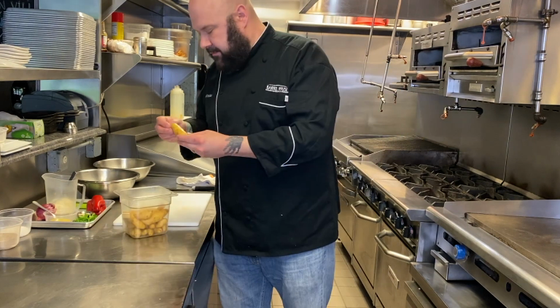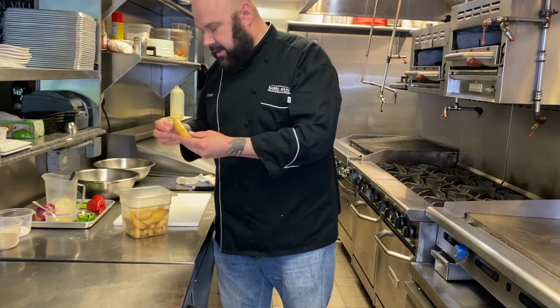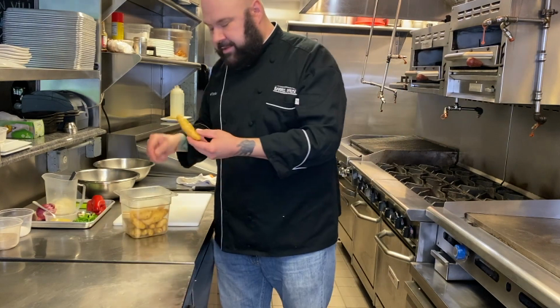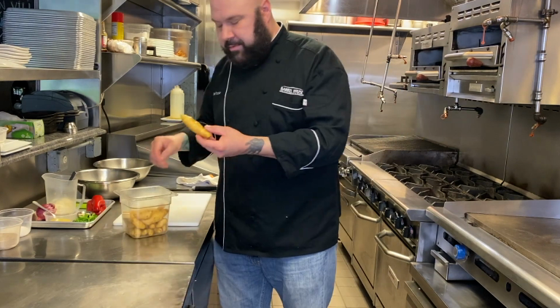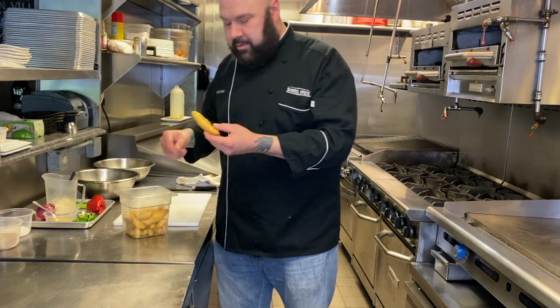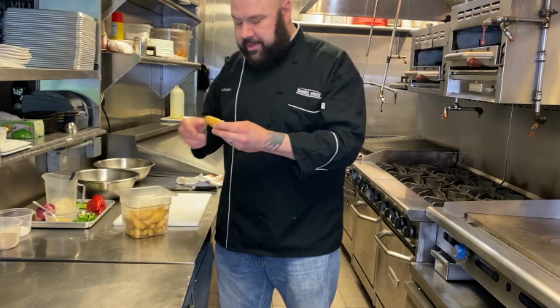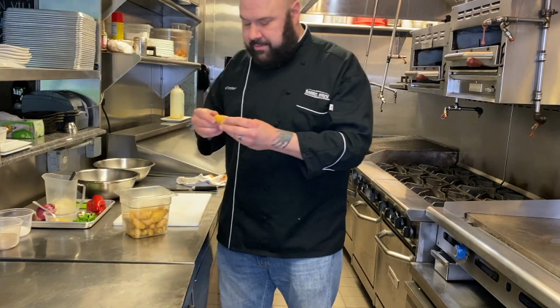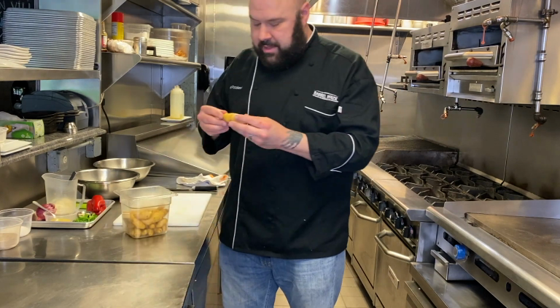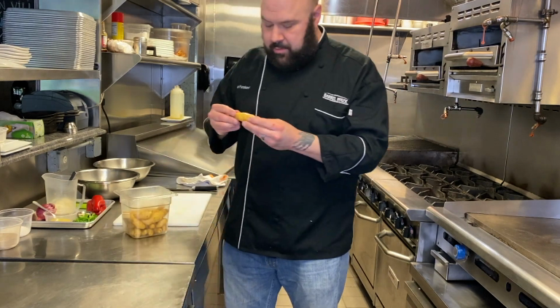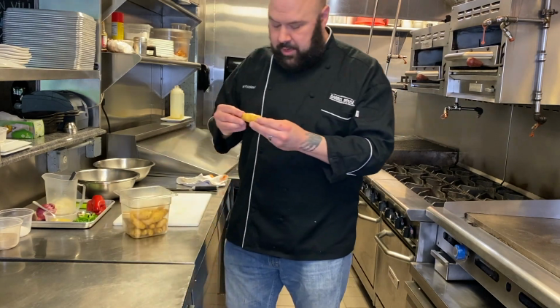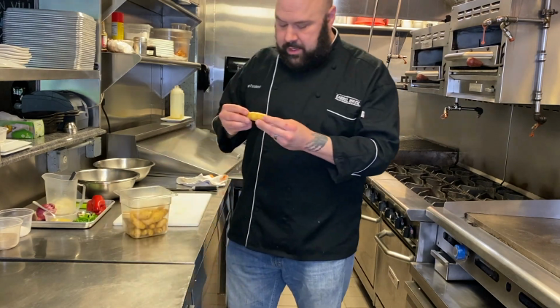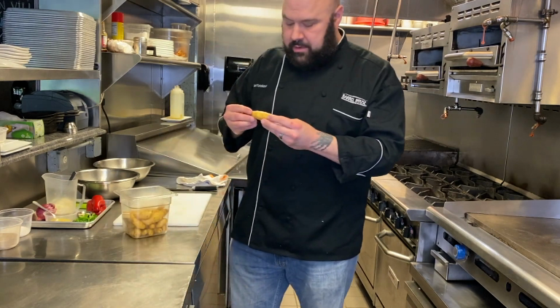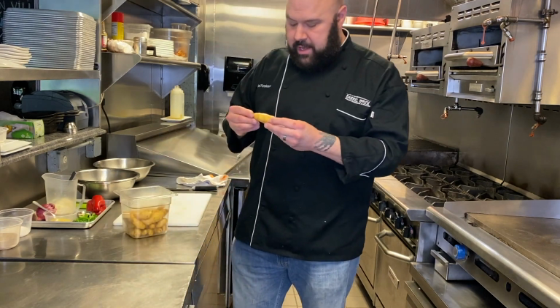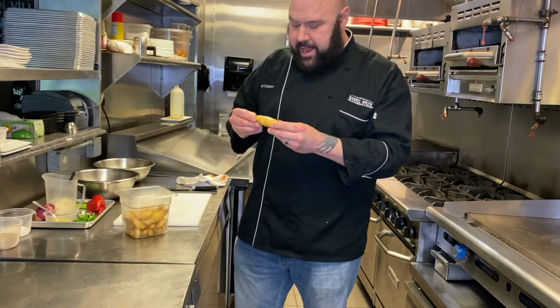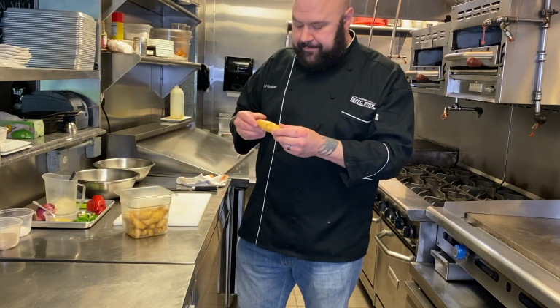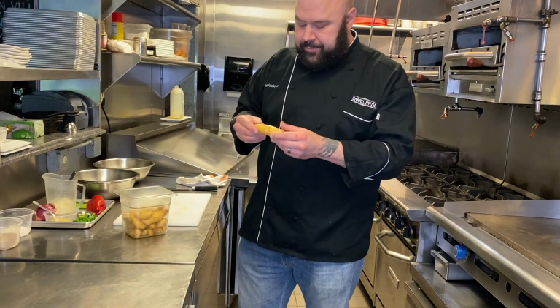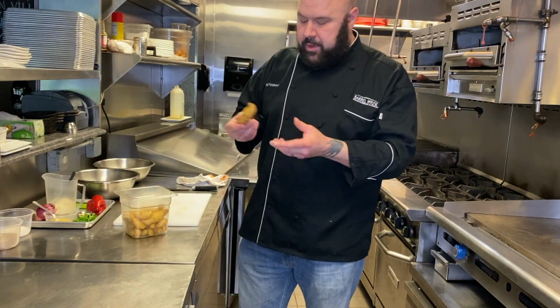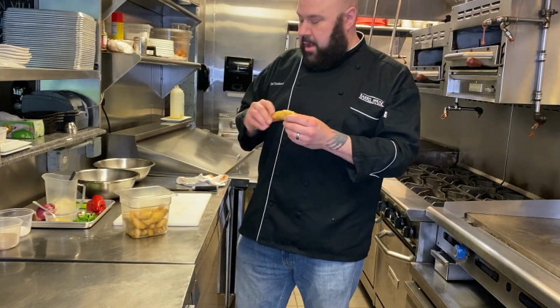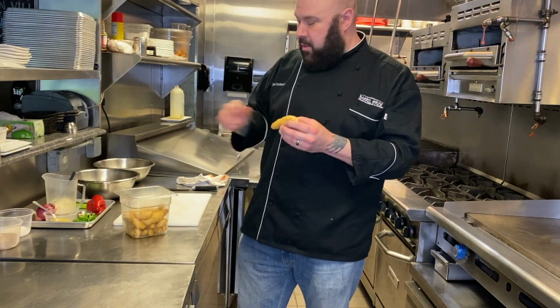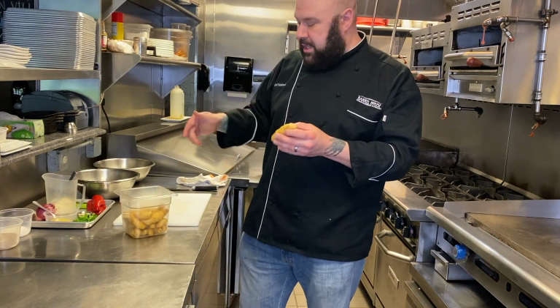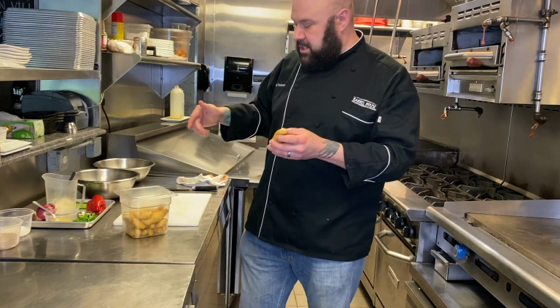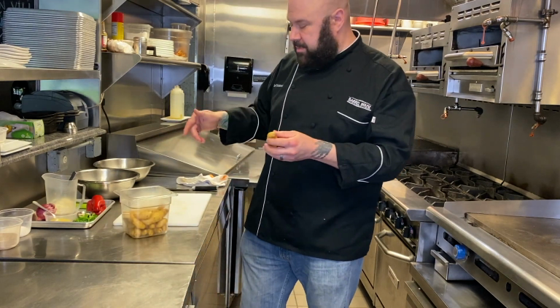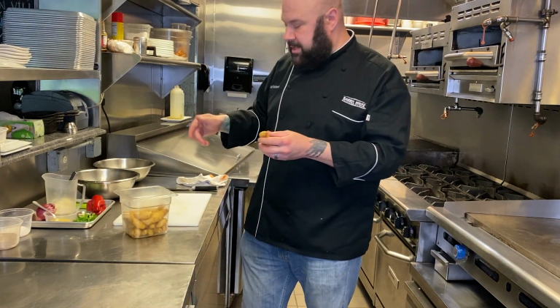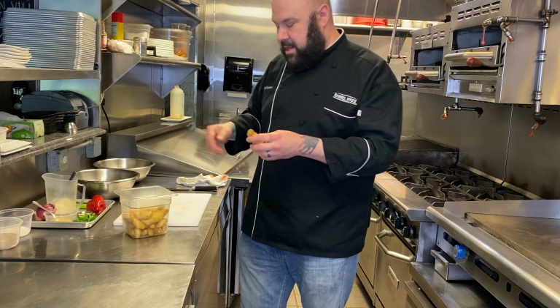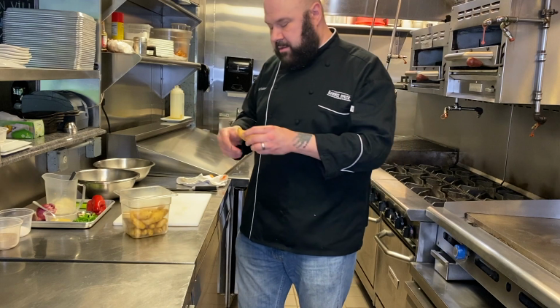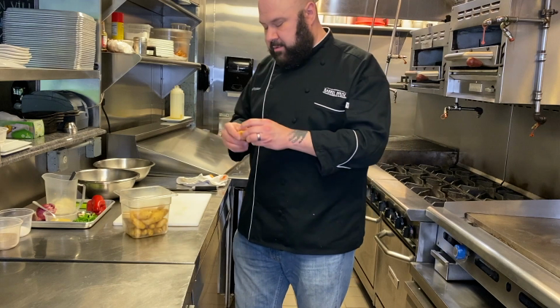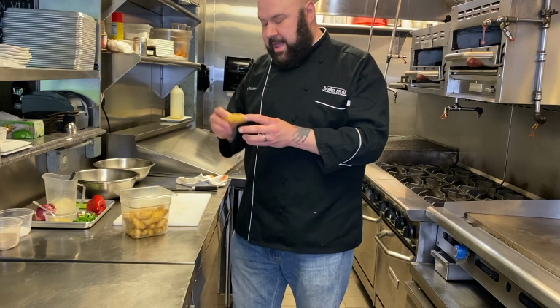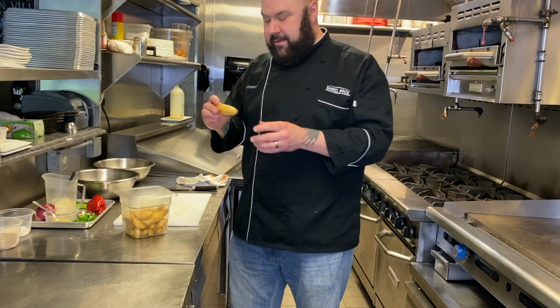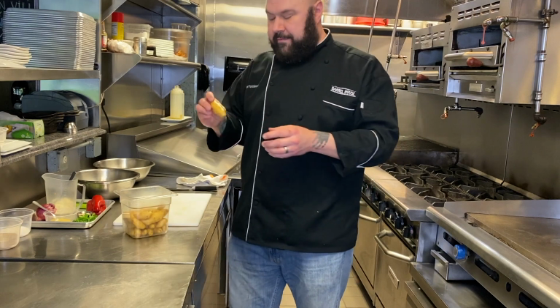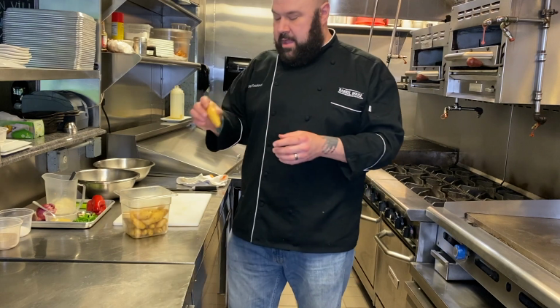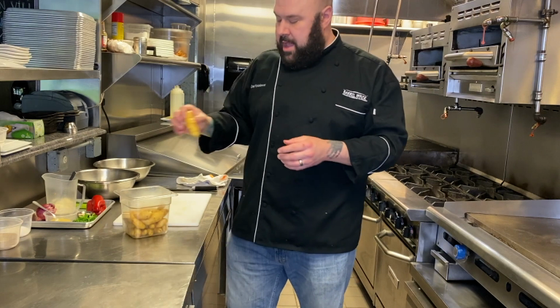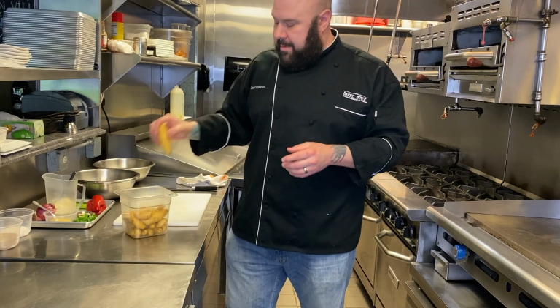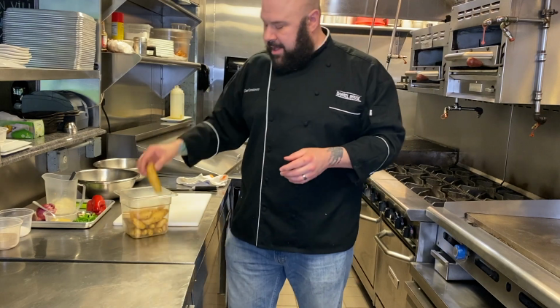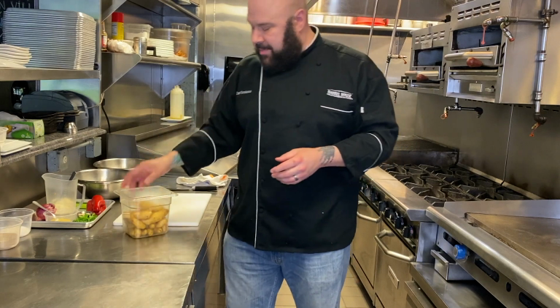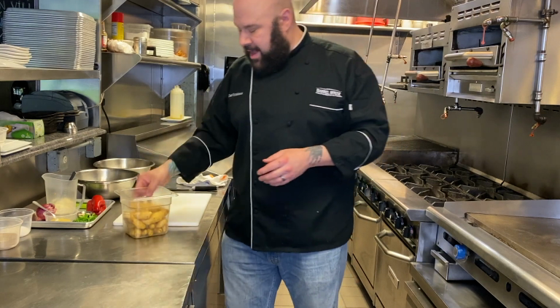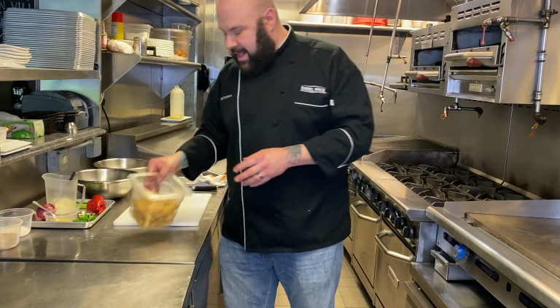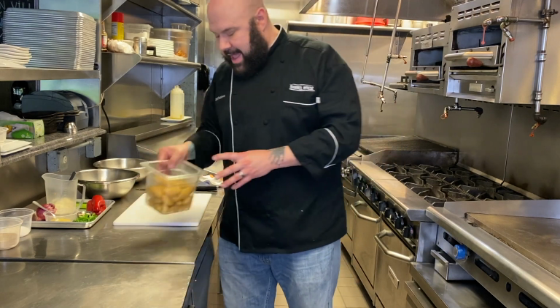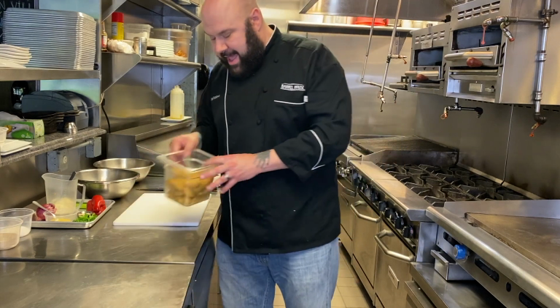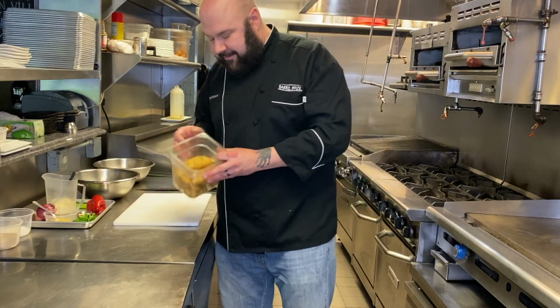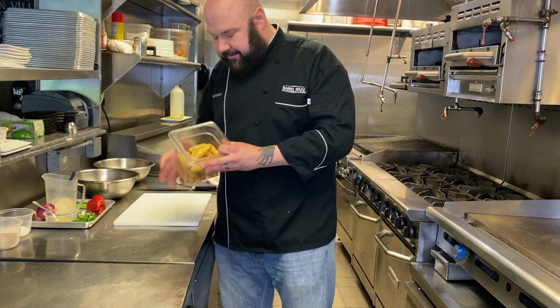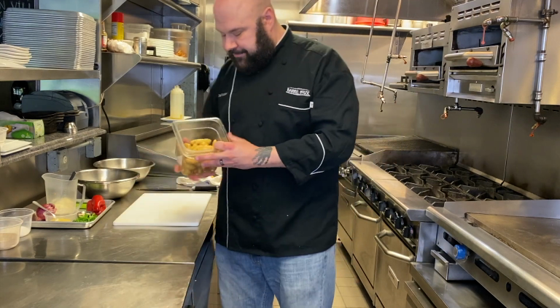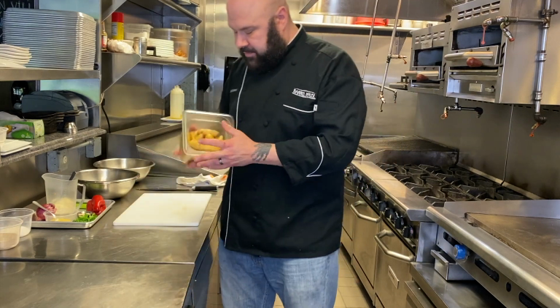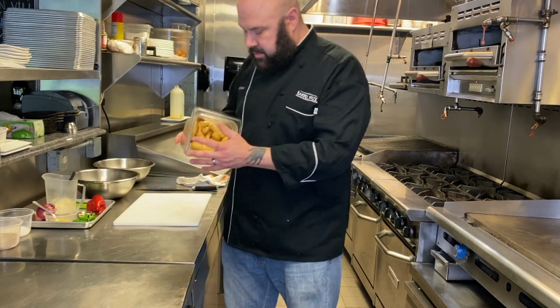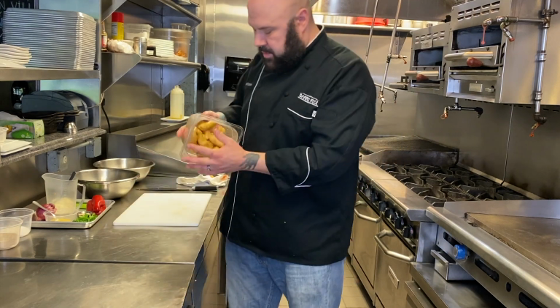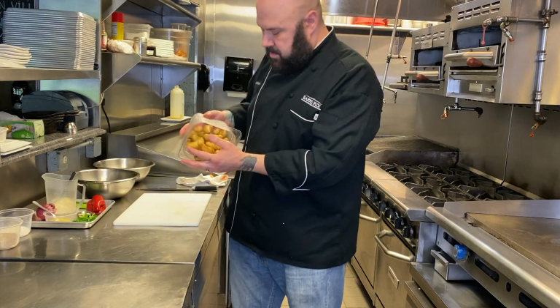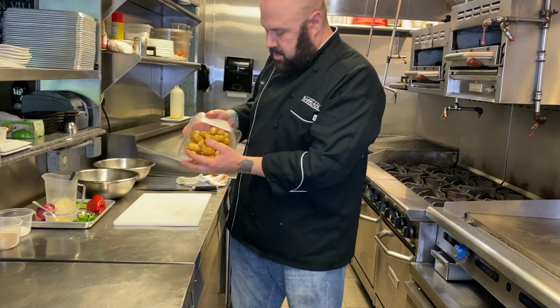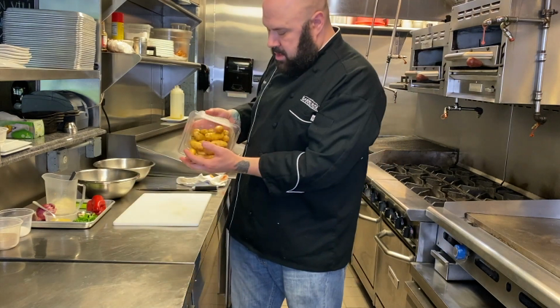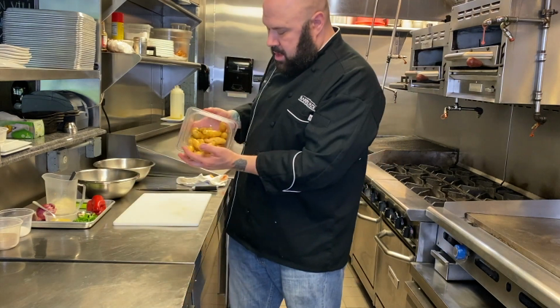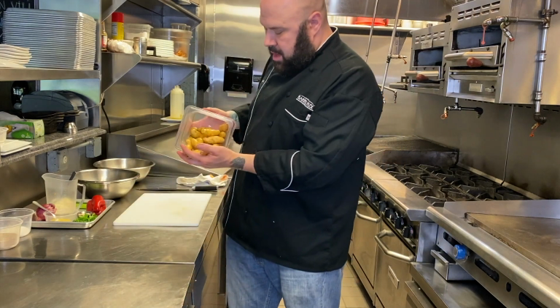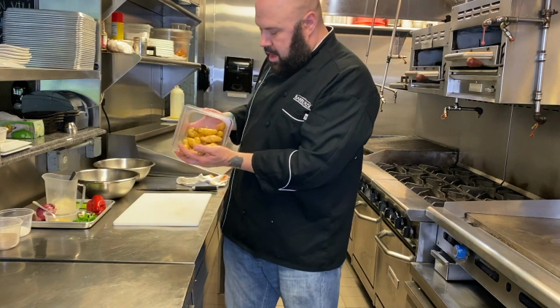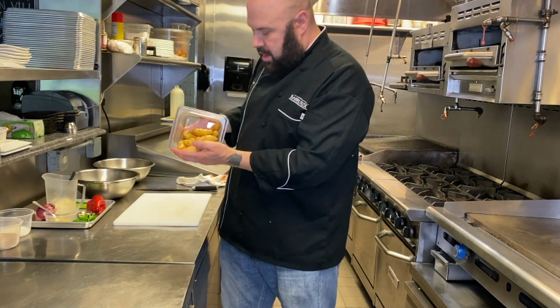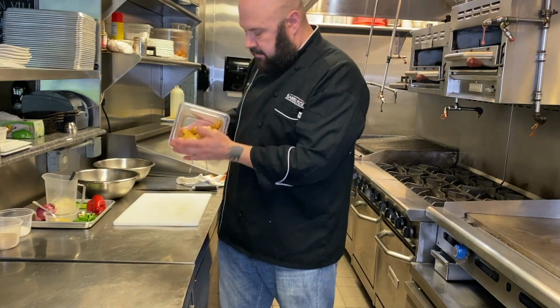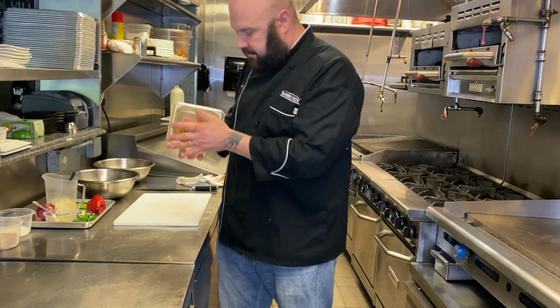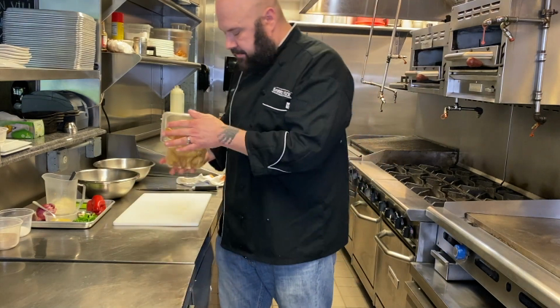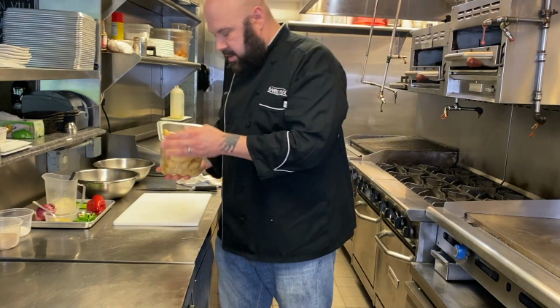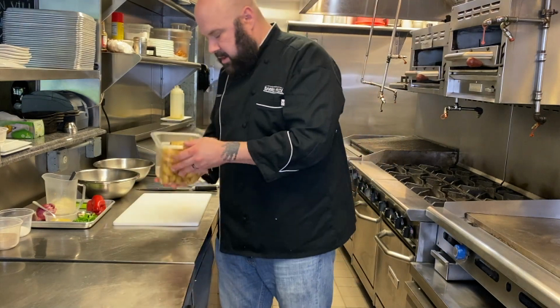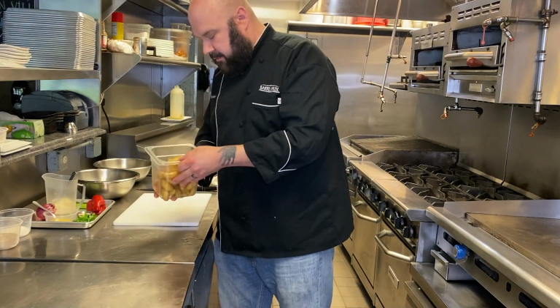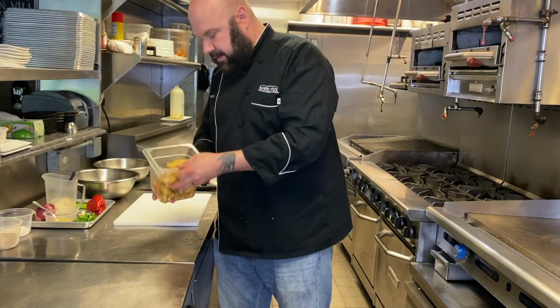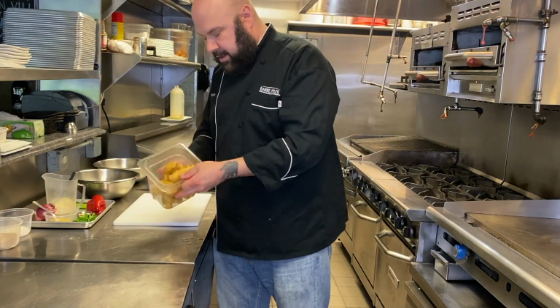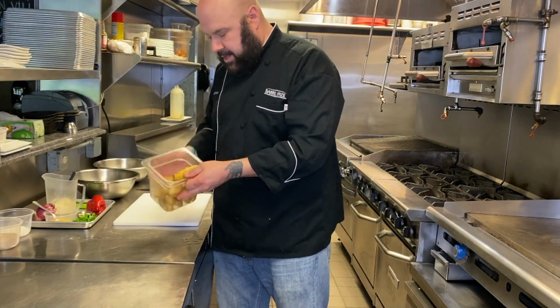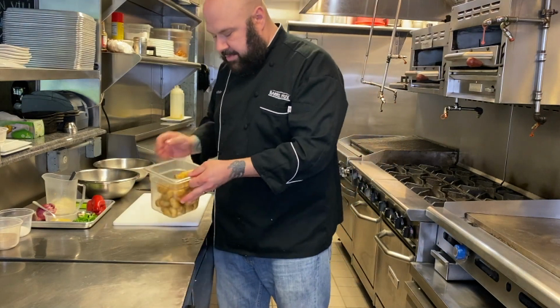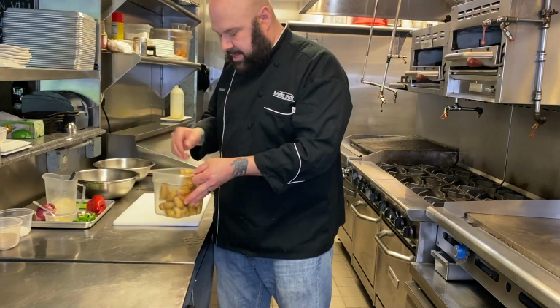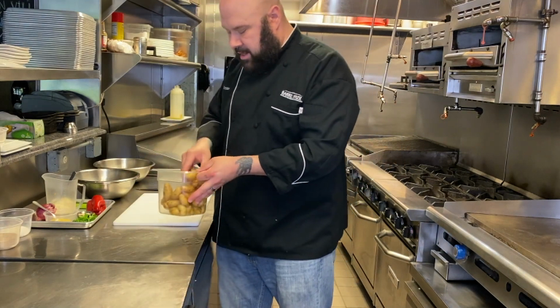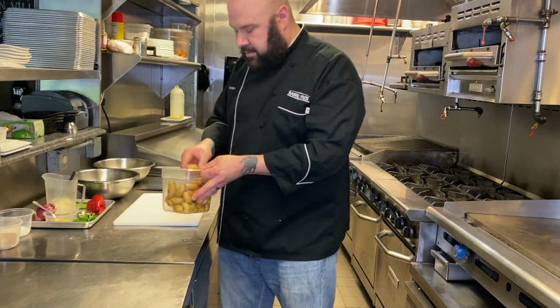A very simple recipe we're going to do today. I've washed our potatoes — we have about a pound and a half of fingerling potatoes.